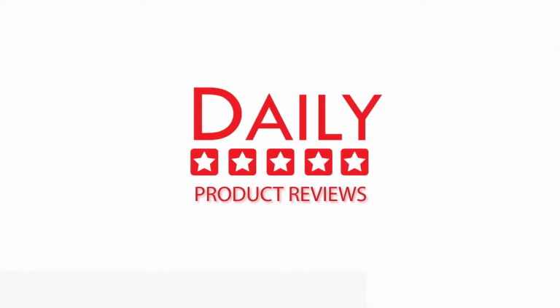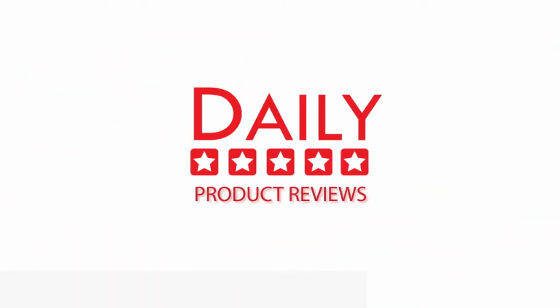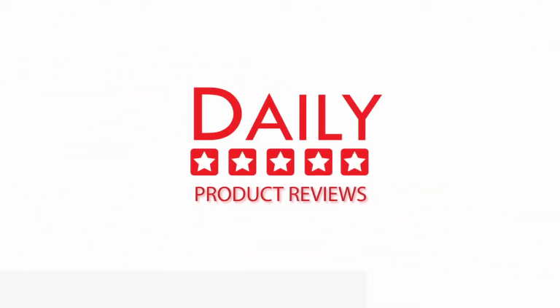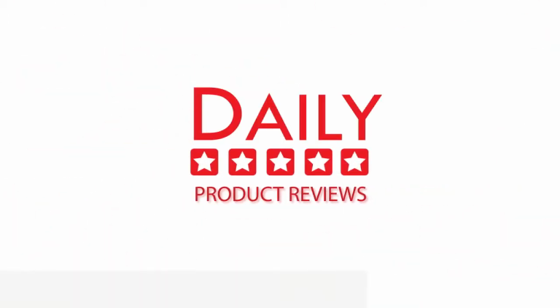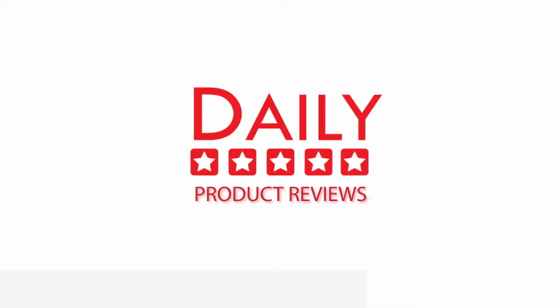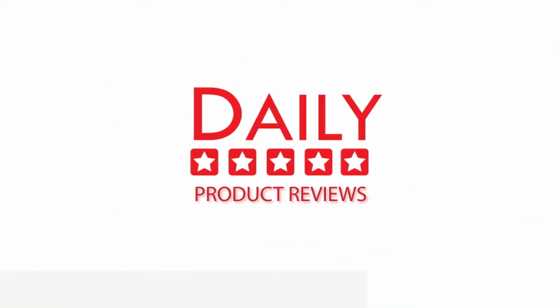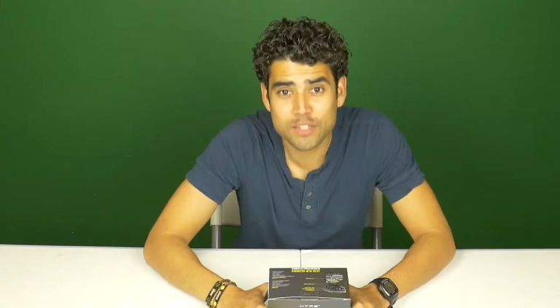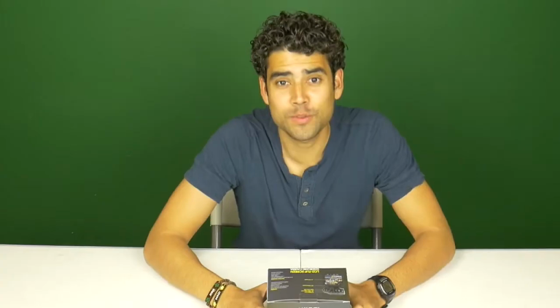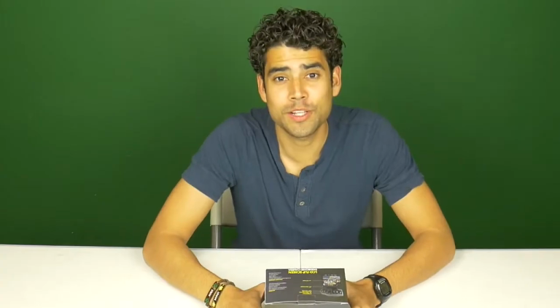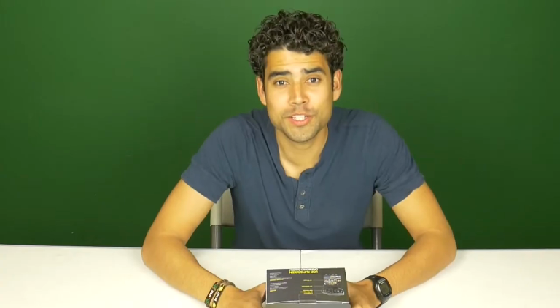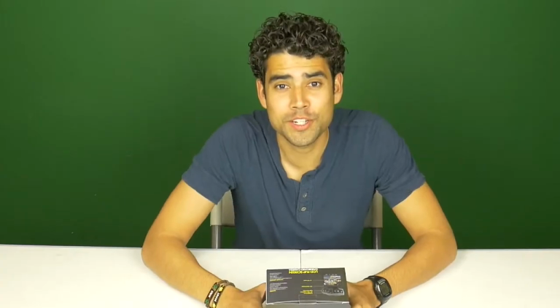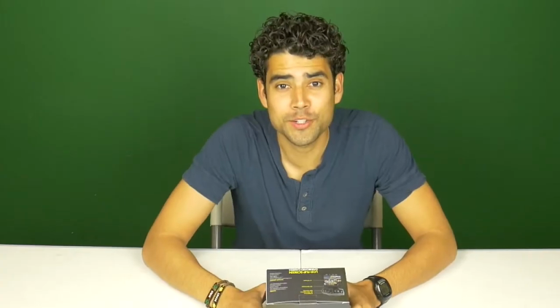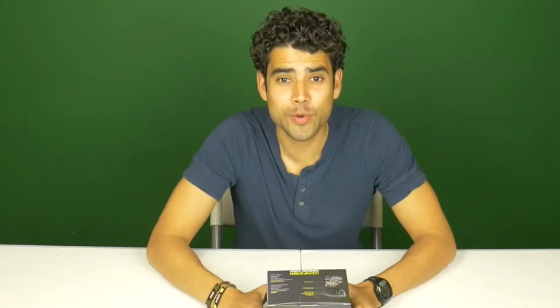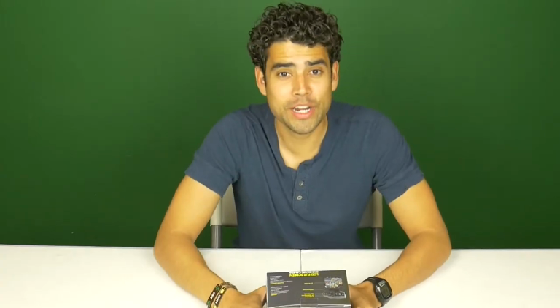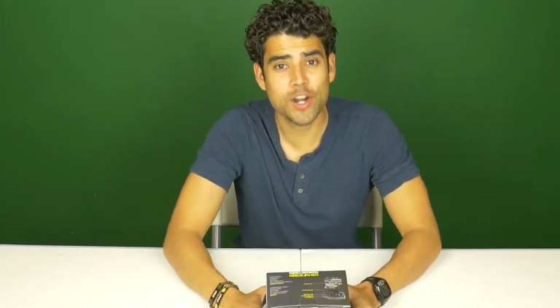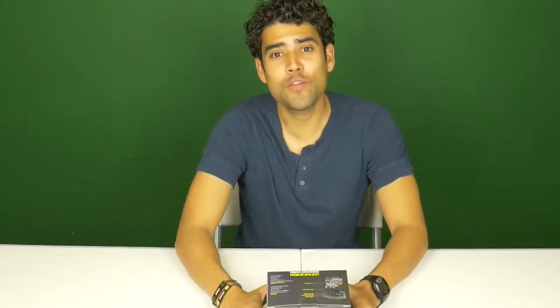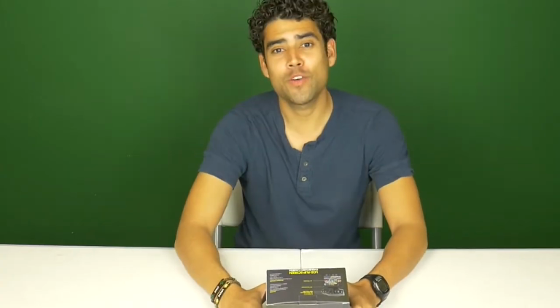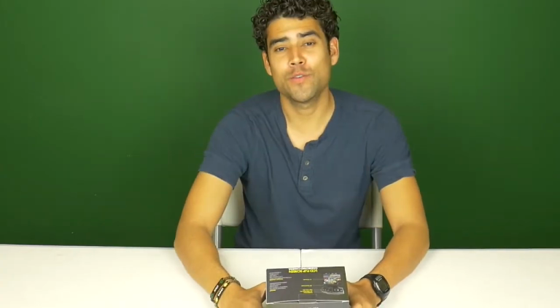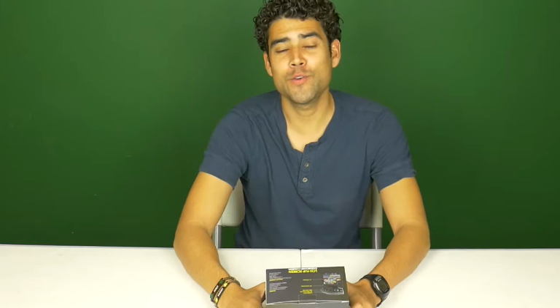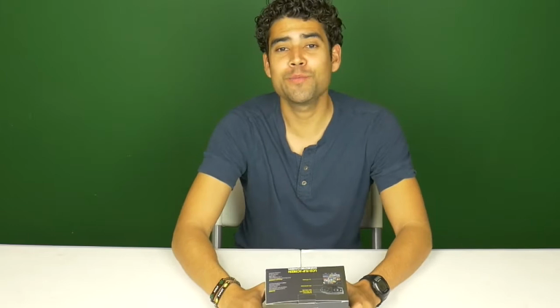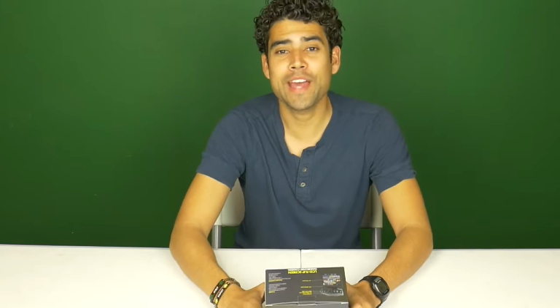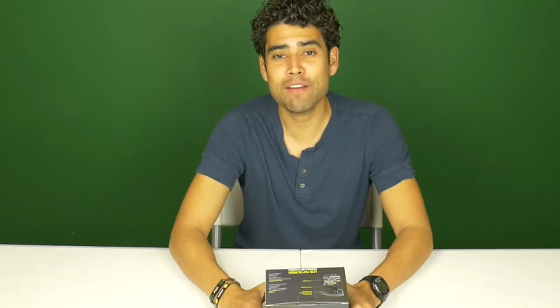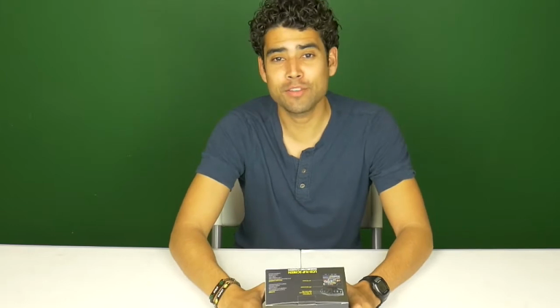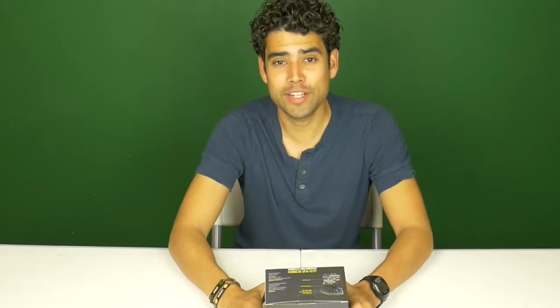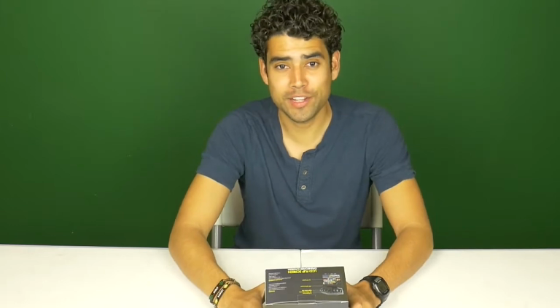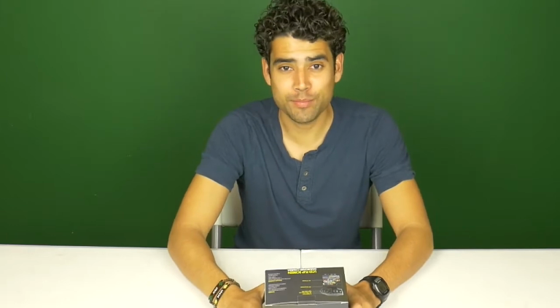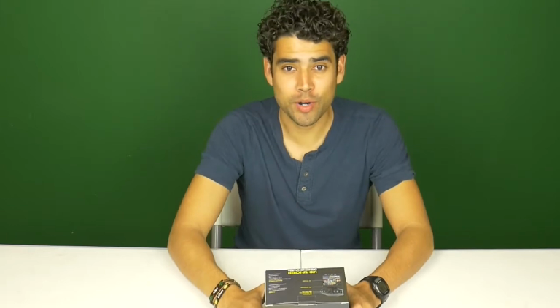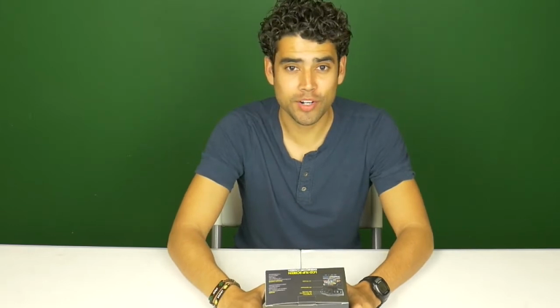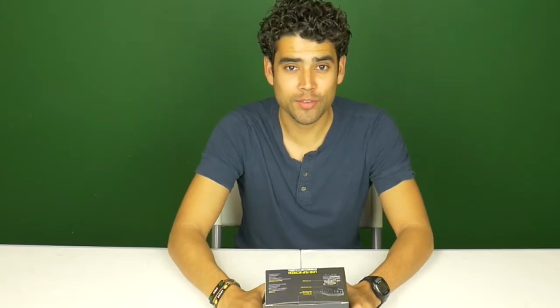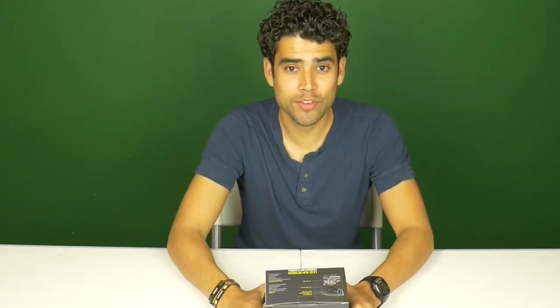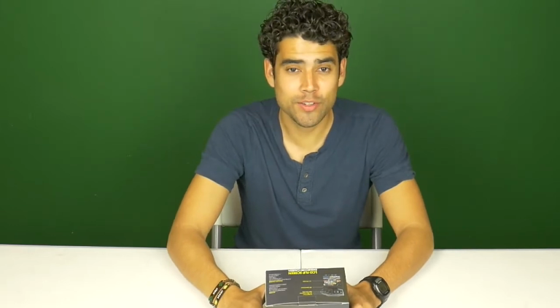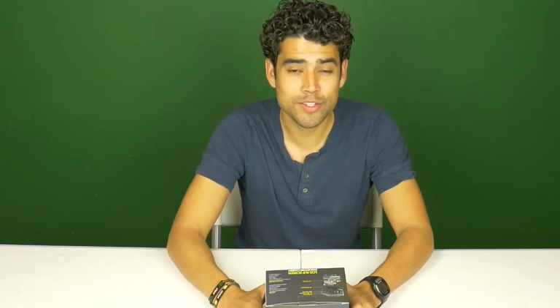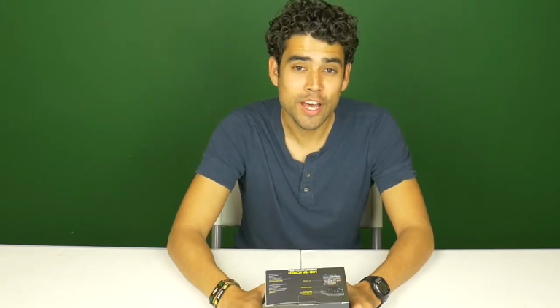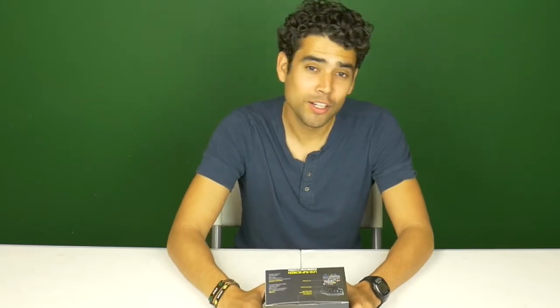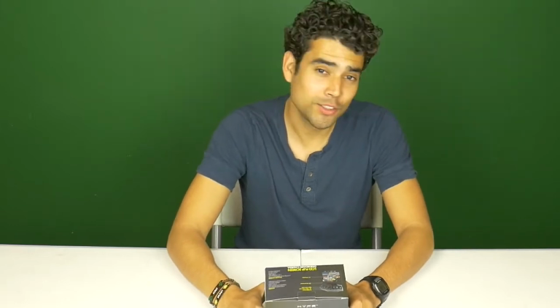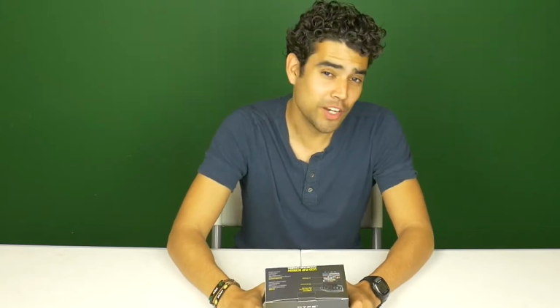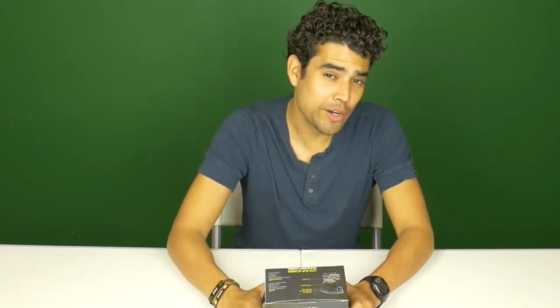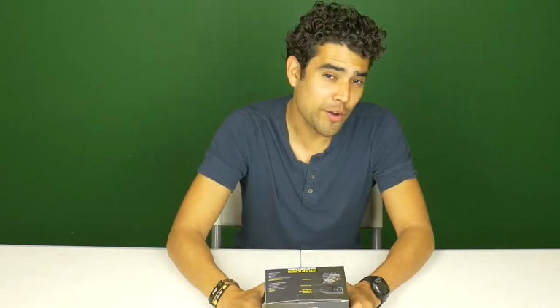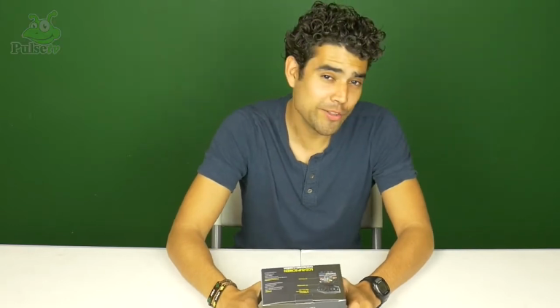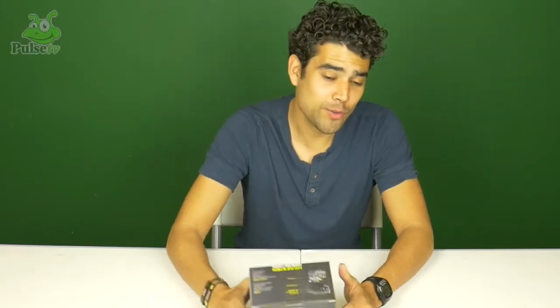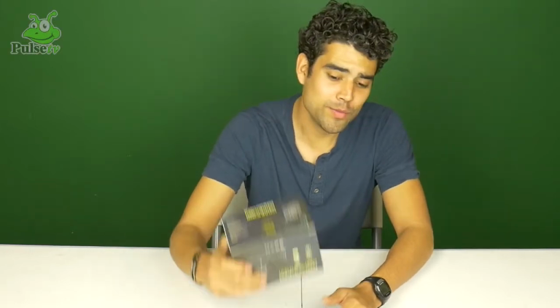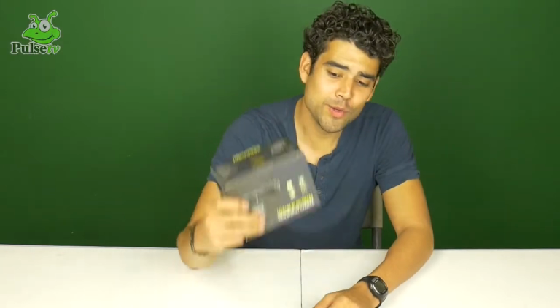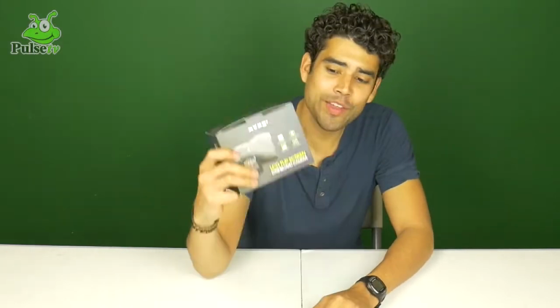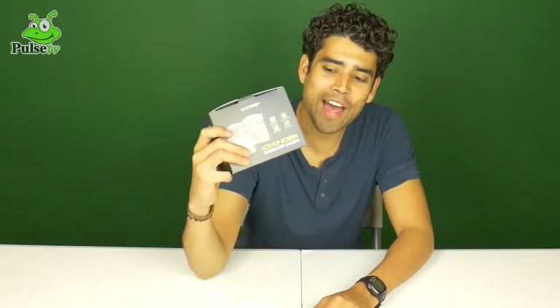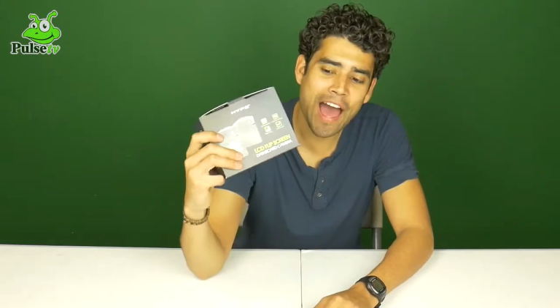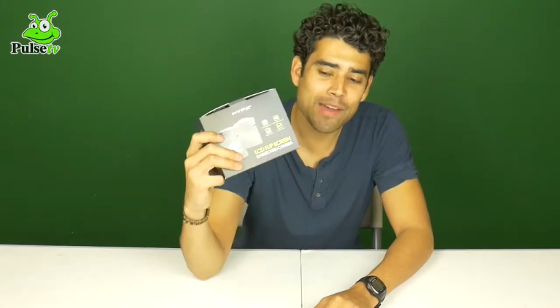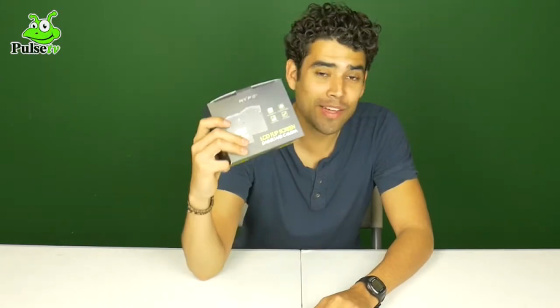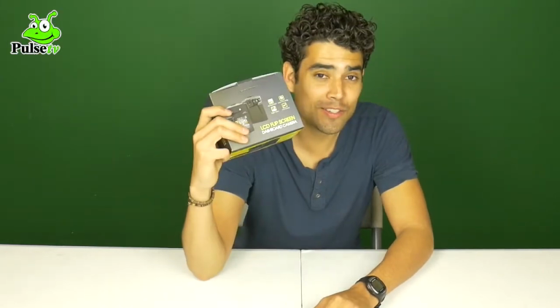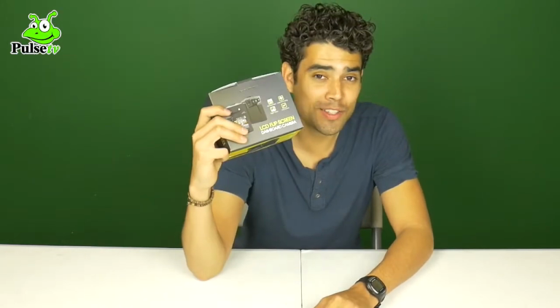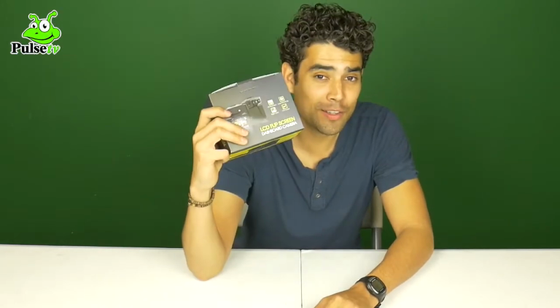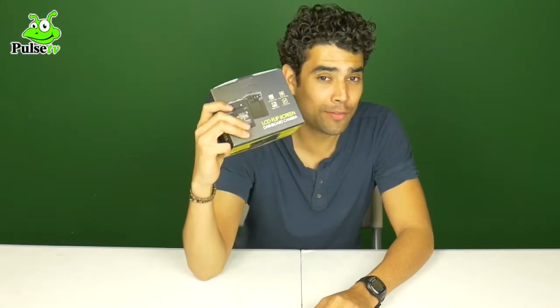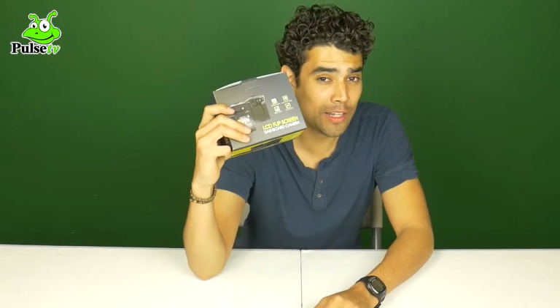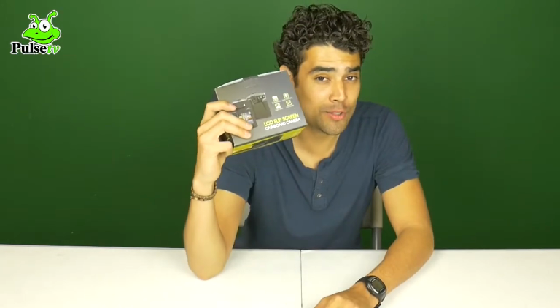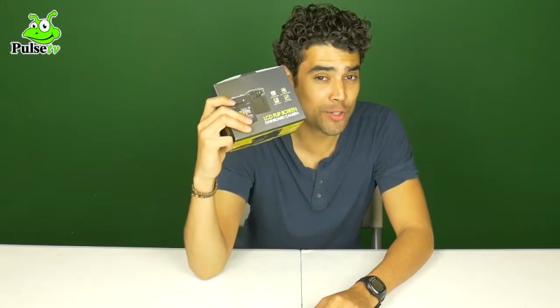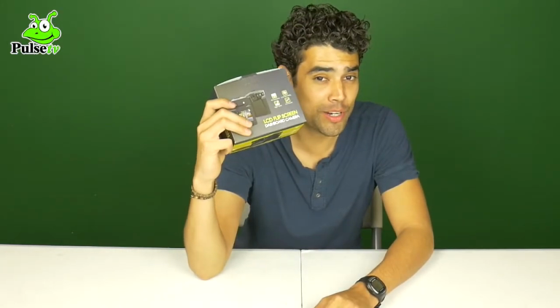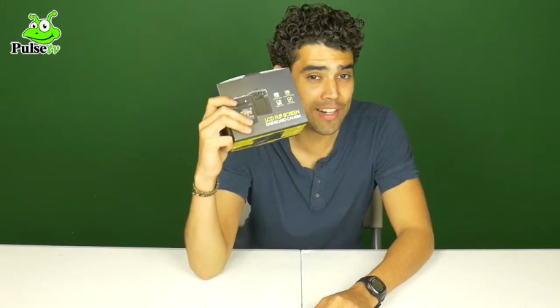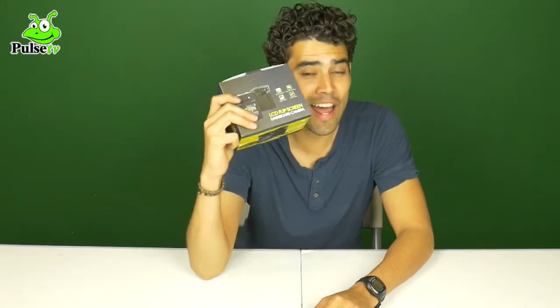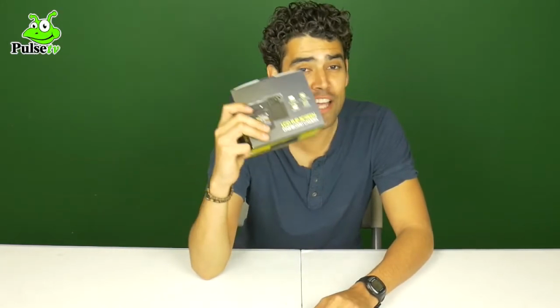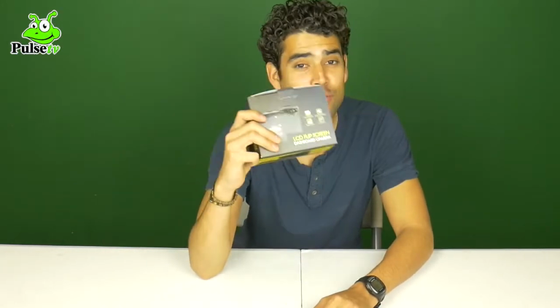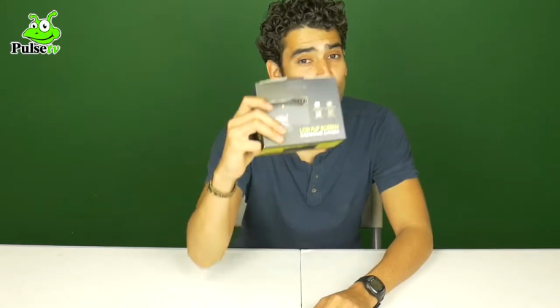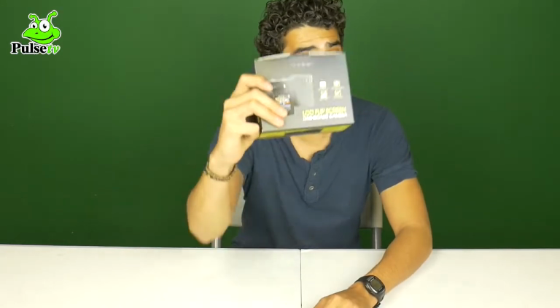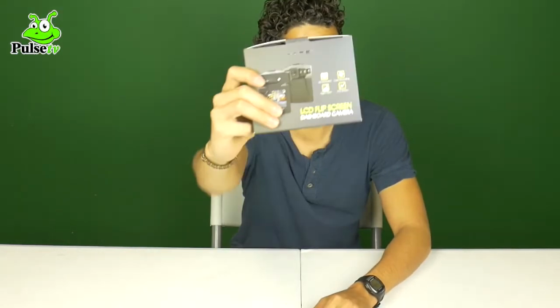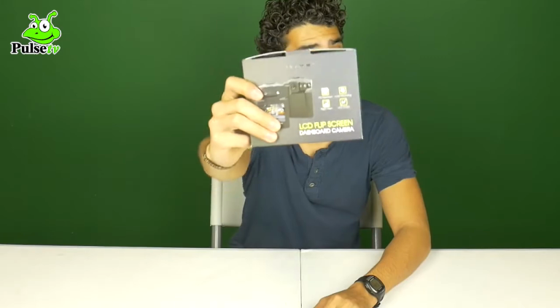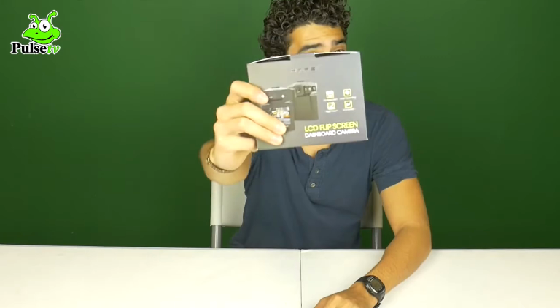Hello guys, Felix here doing another review on behalf of Daily Product Reviews. Today we're going to review the Hype LCD Flip Screen Dashboard Camera.